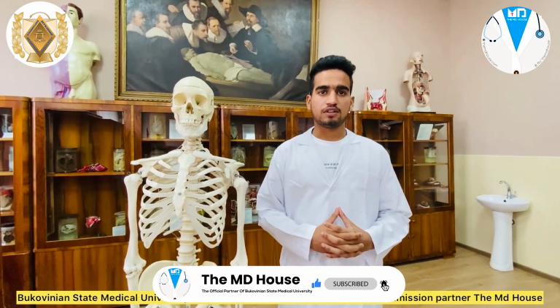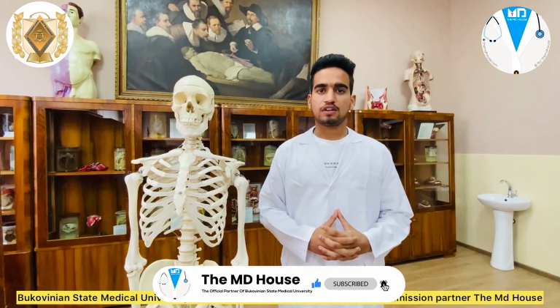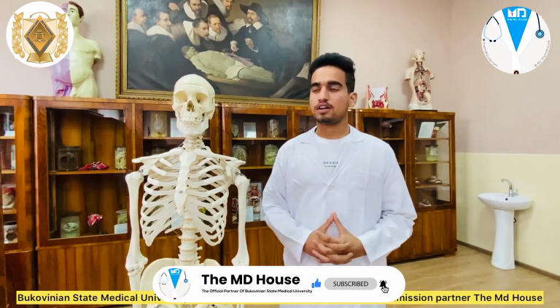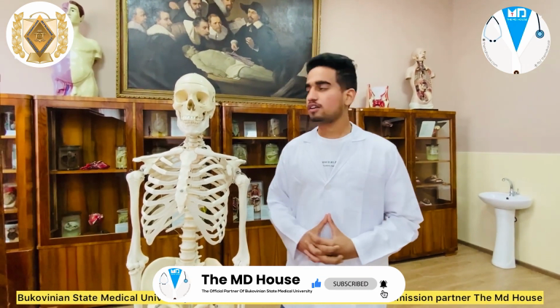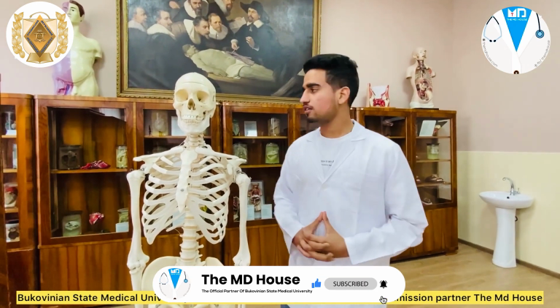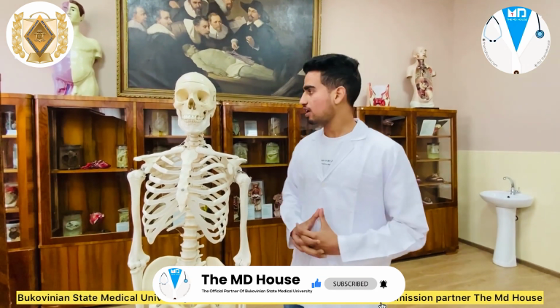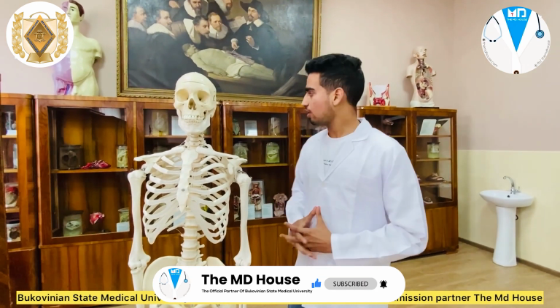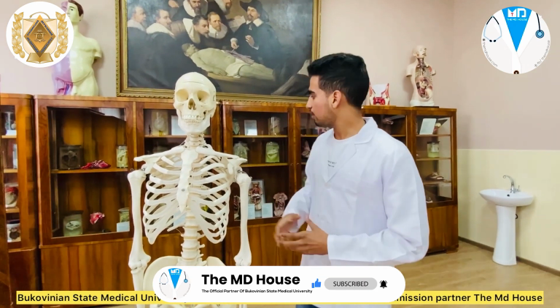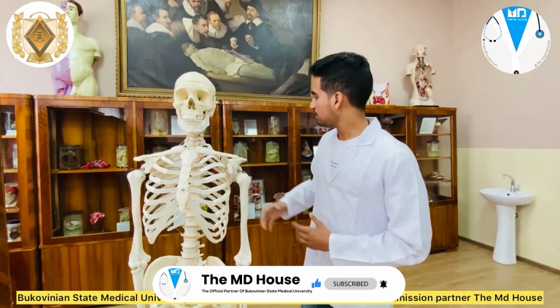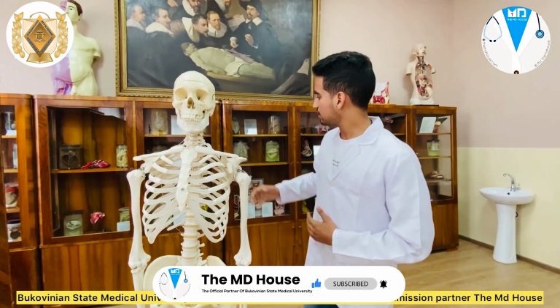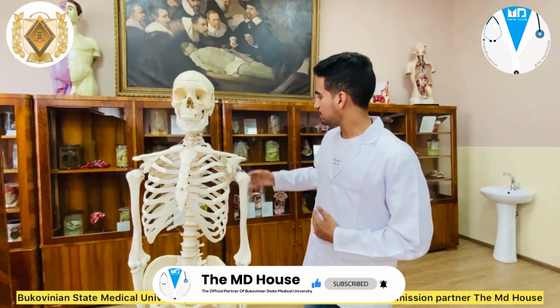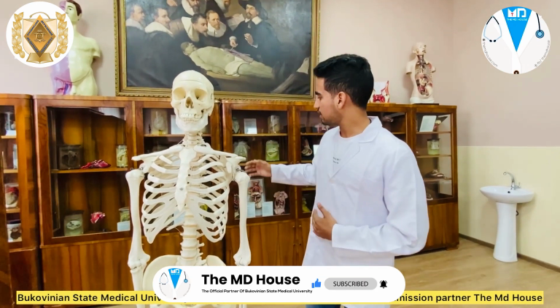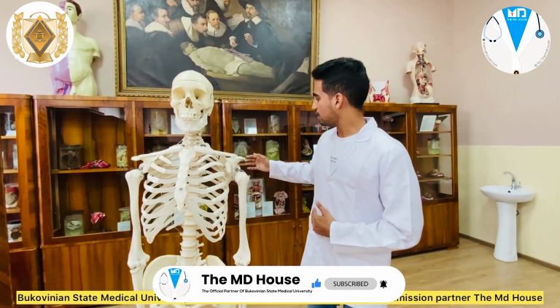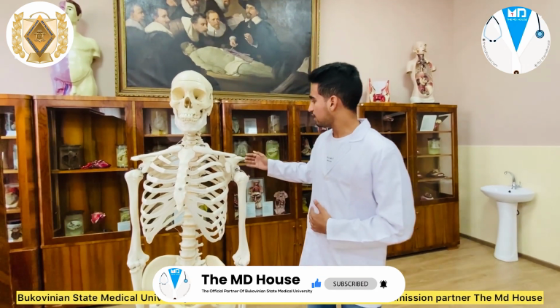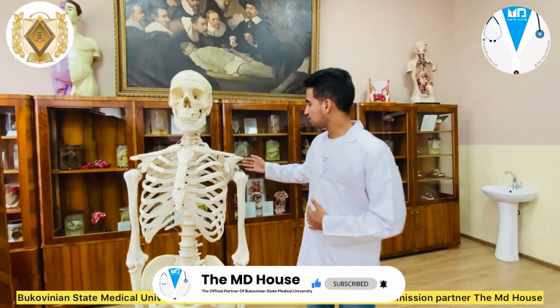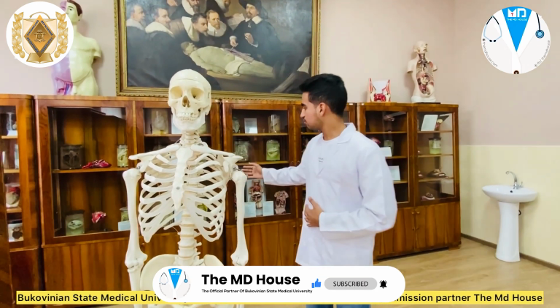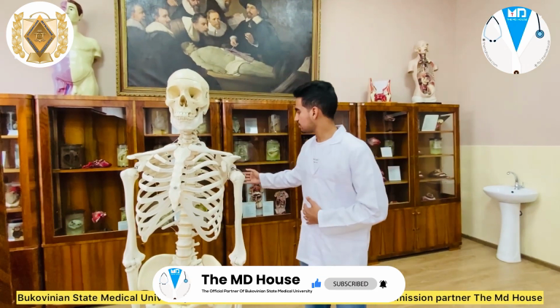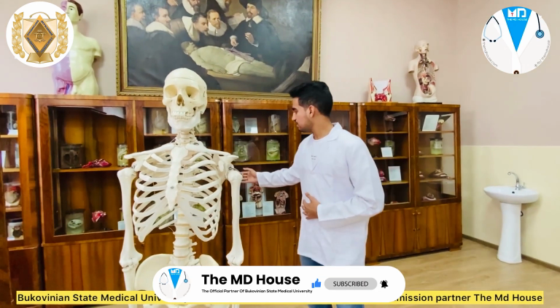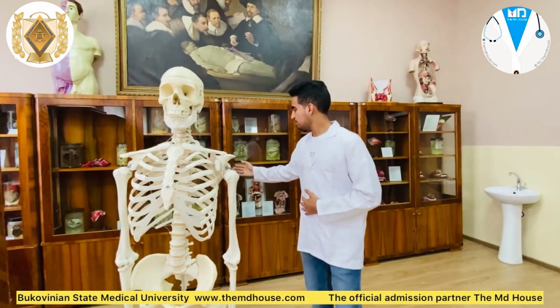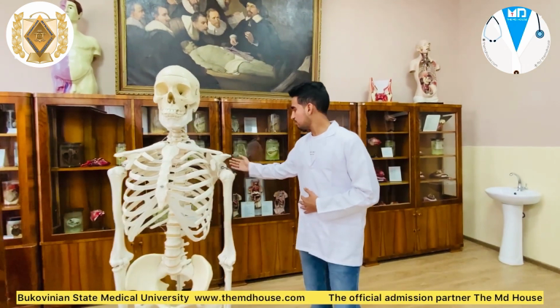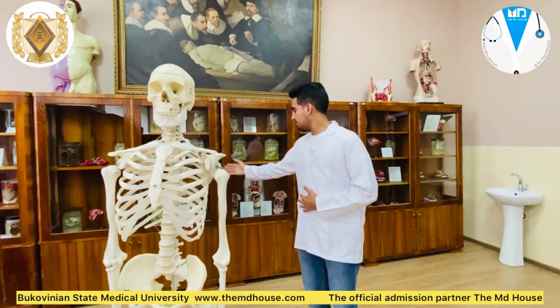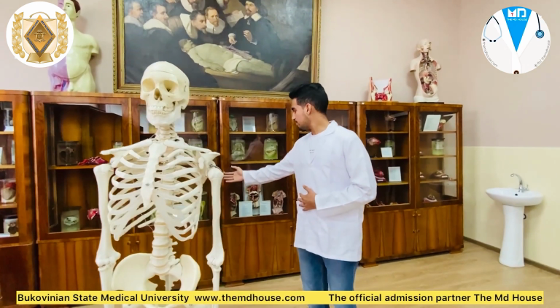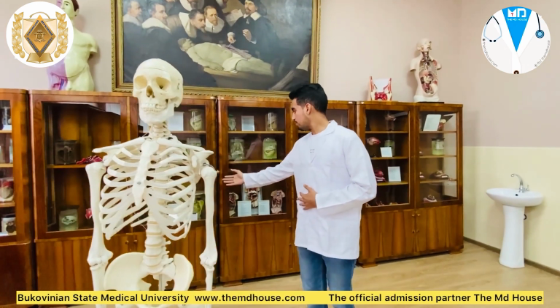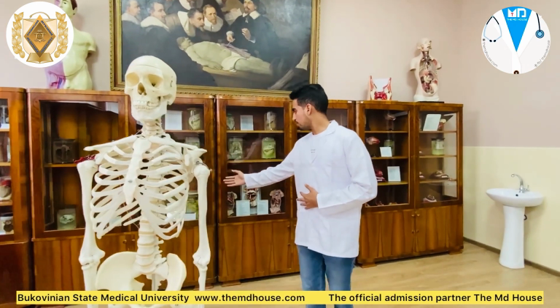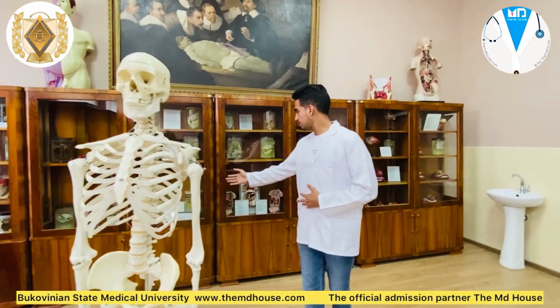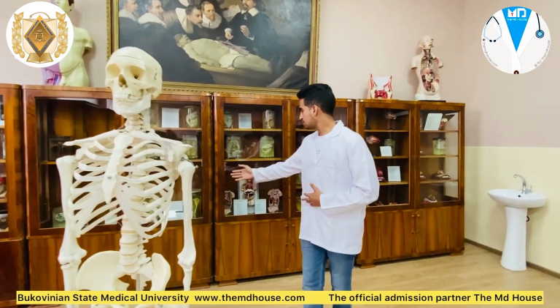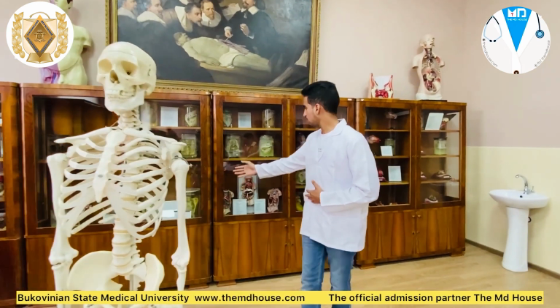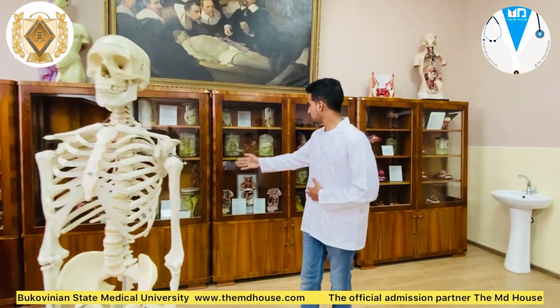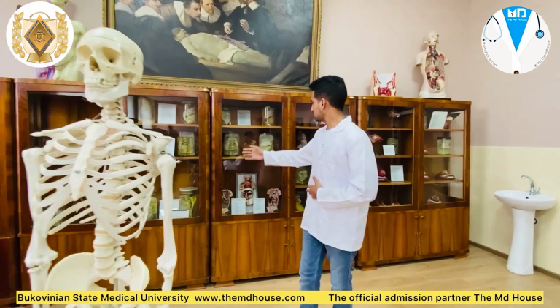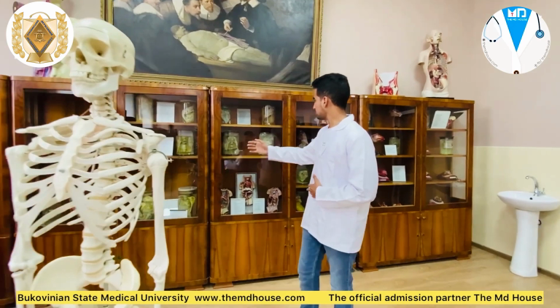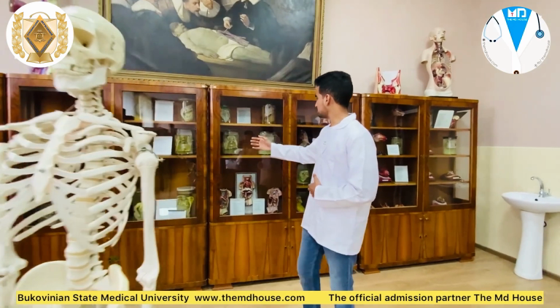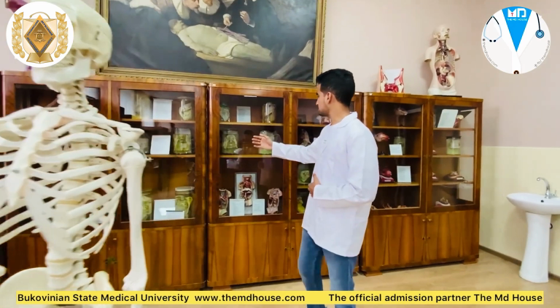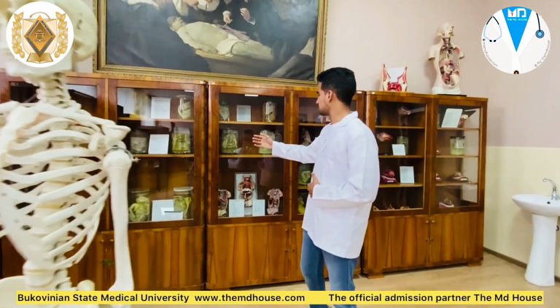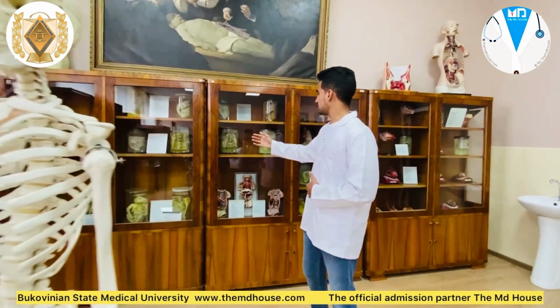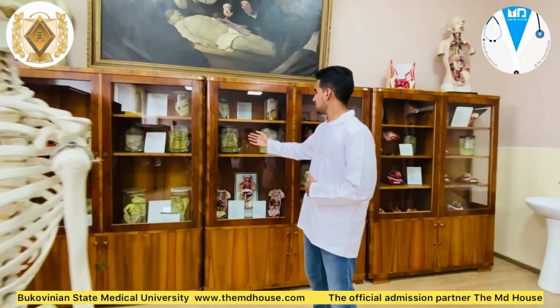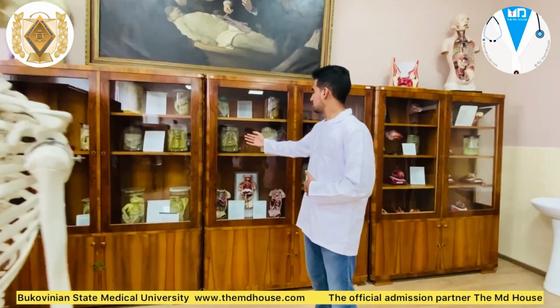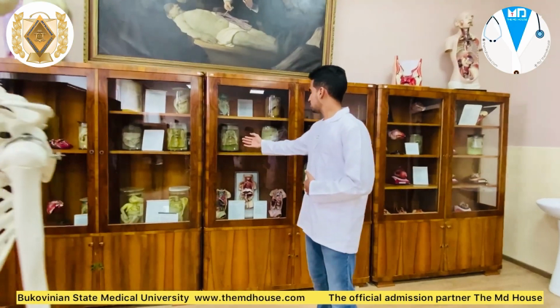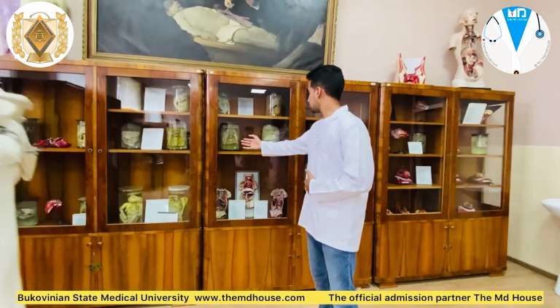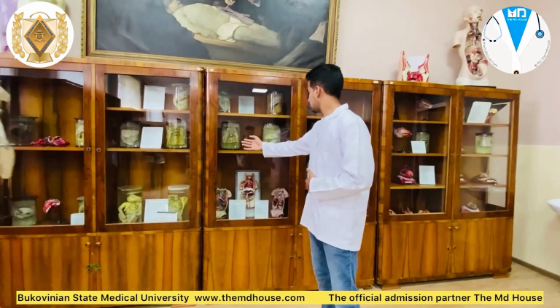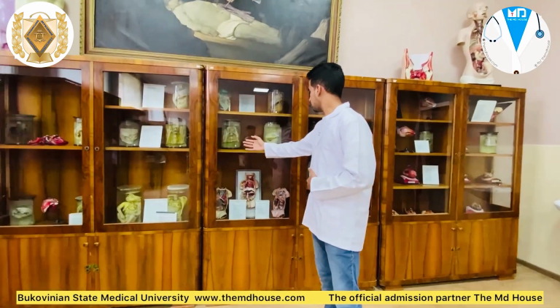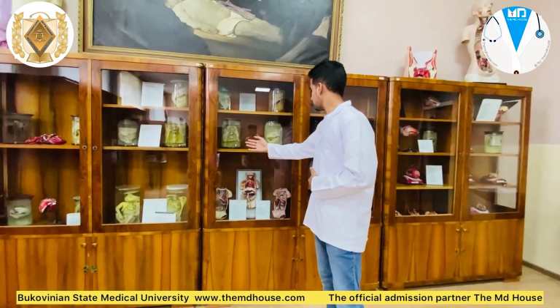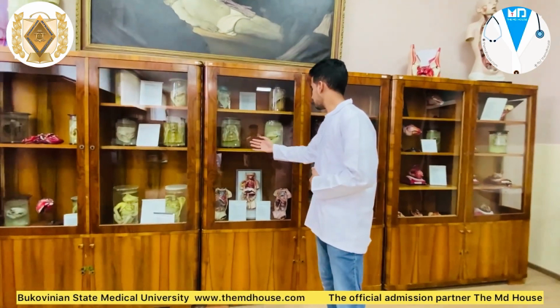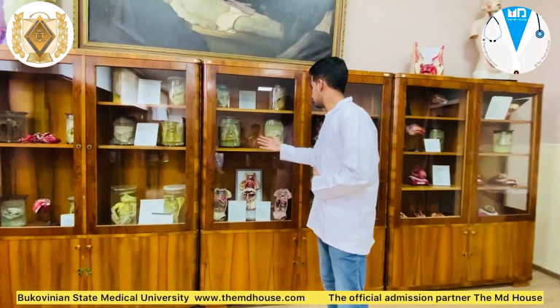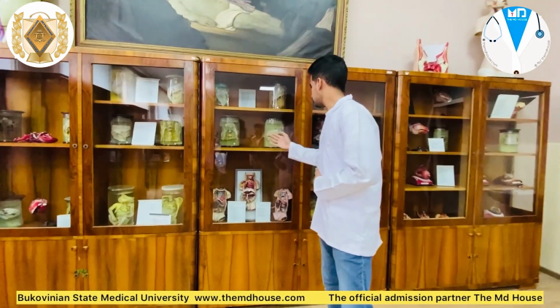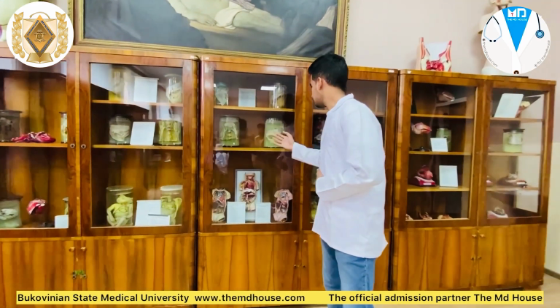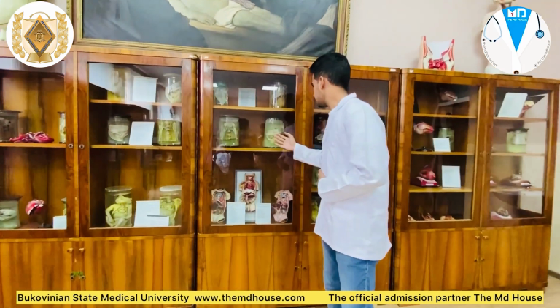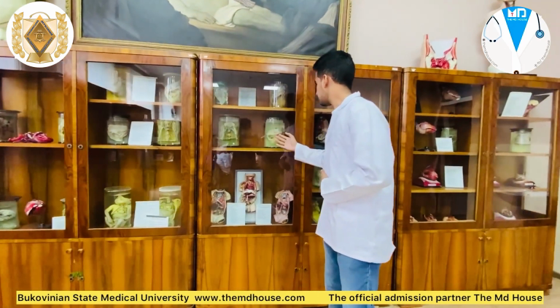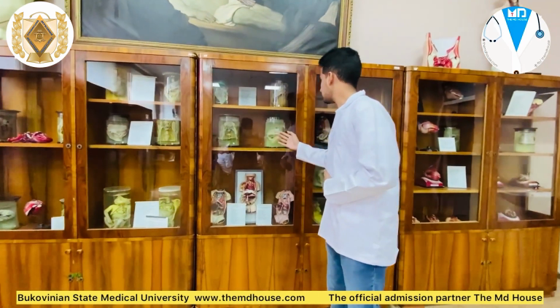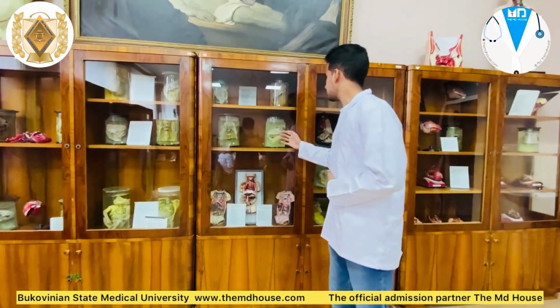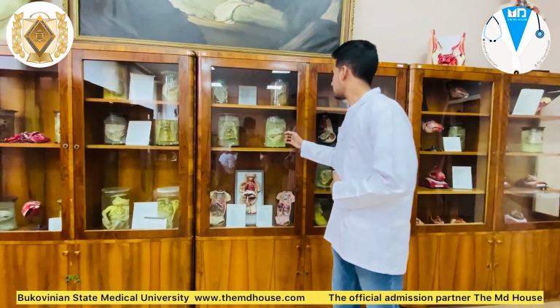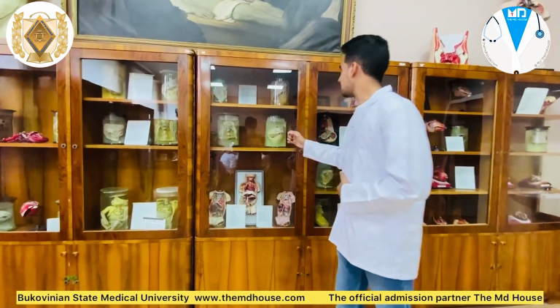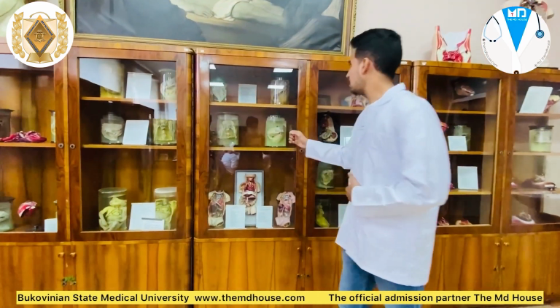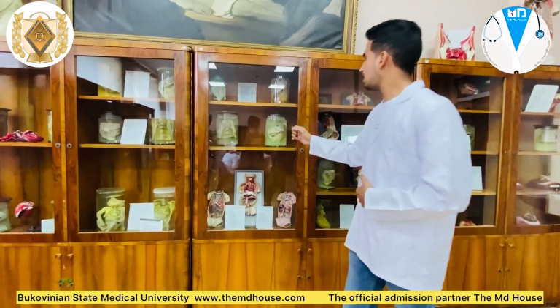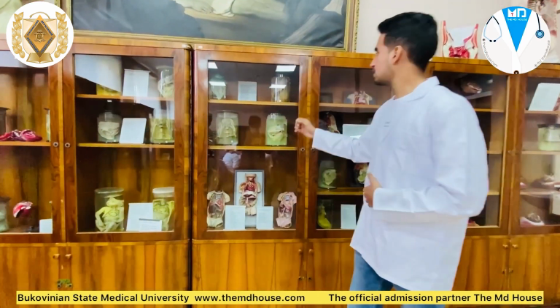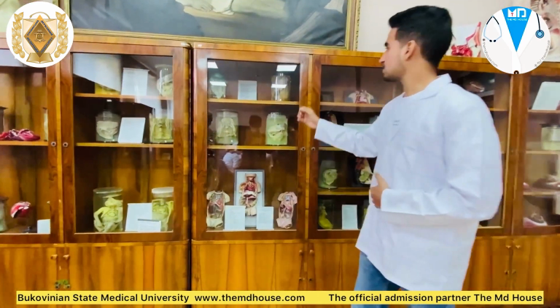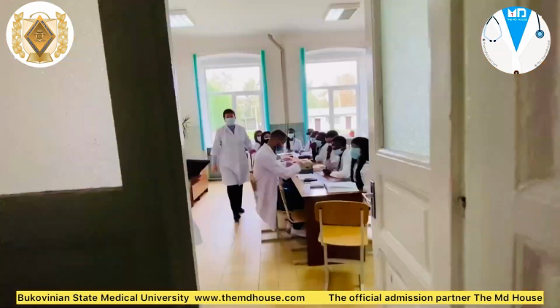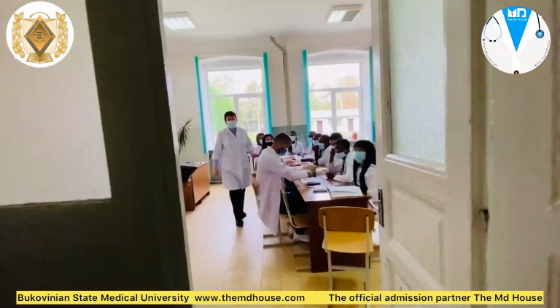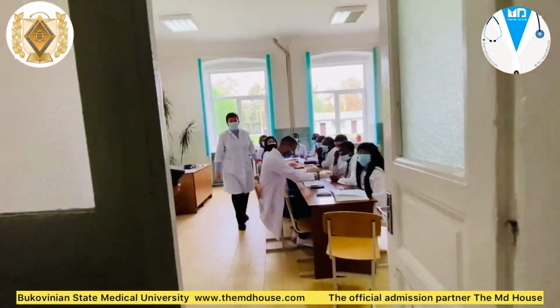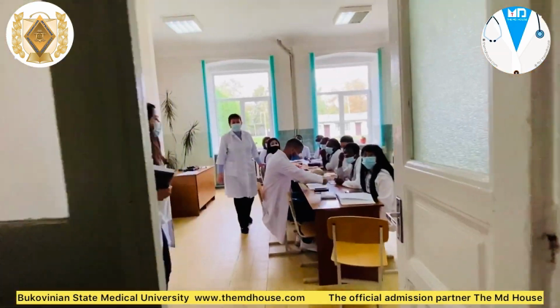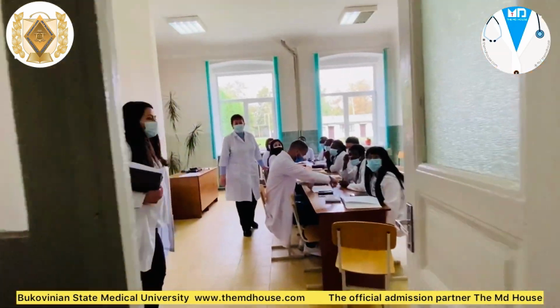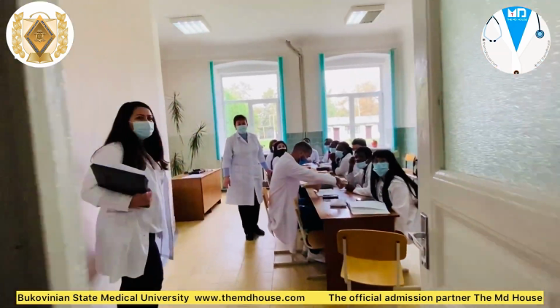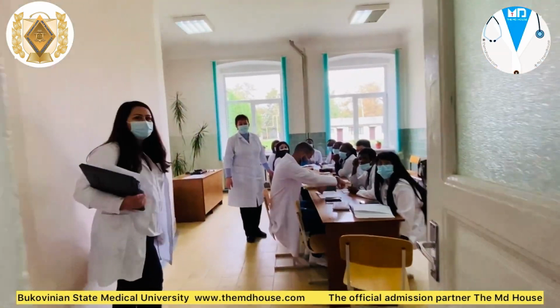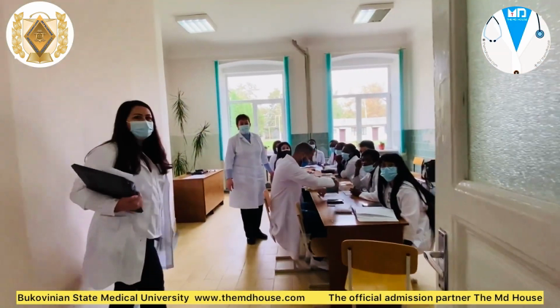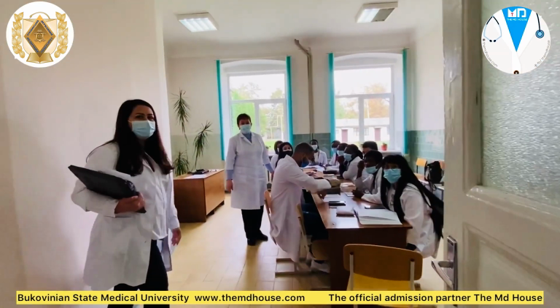There are all the skeletons, the body, the muscles, the thorax, and the heart on display here.